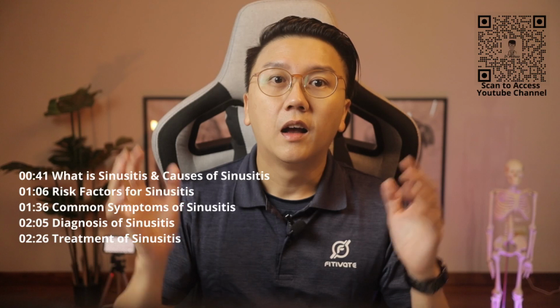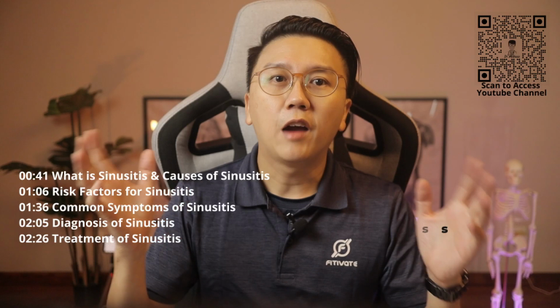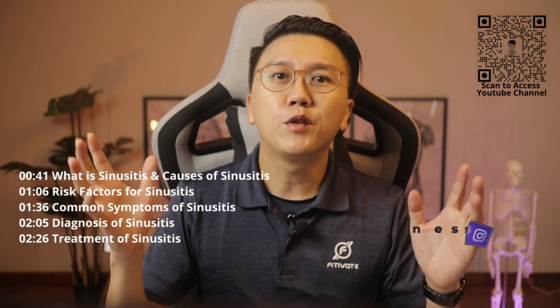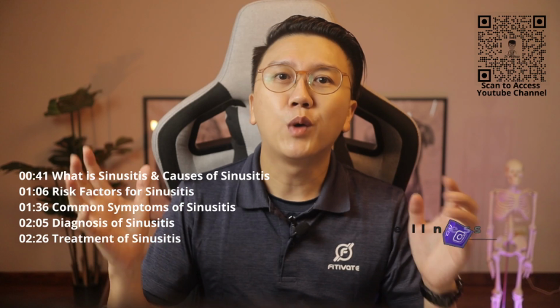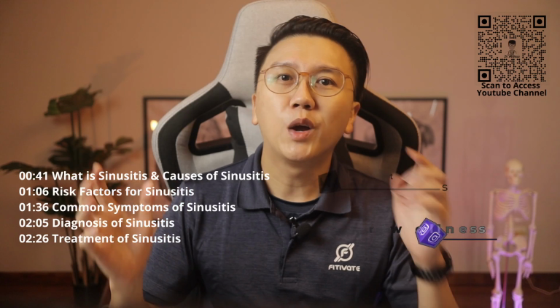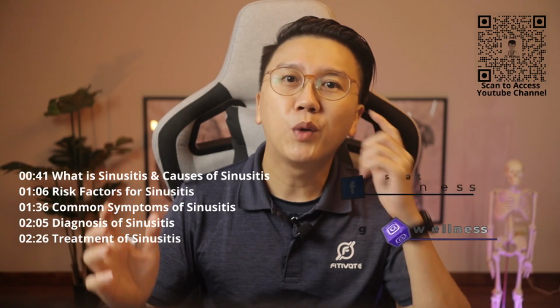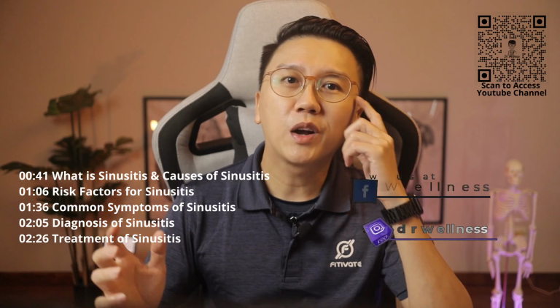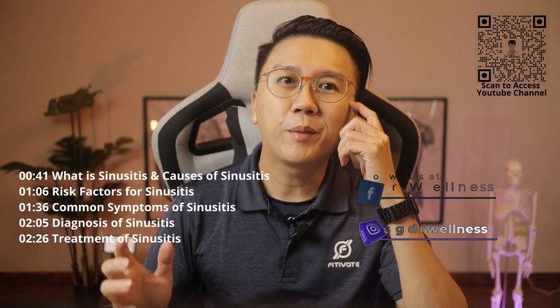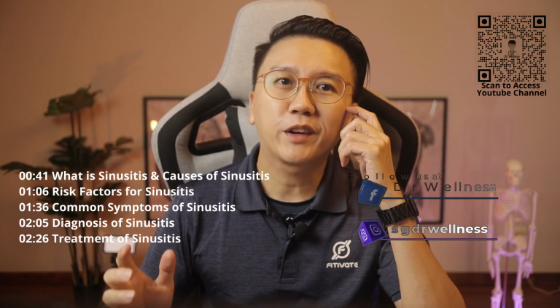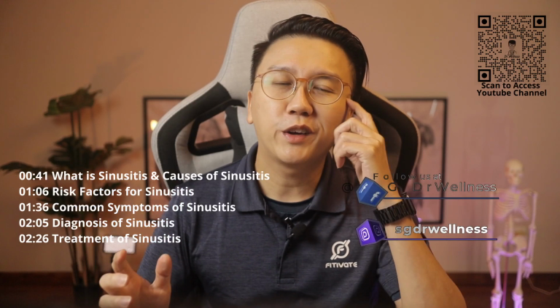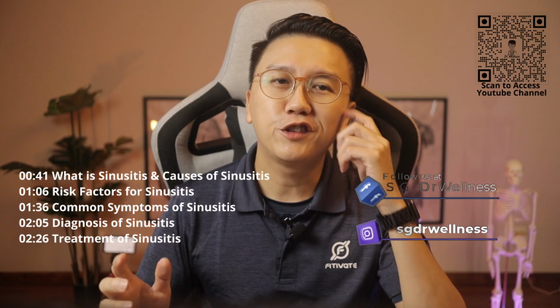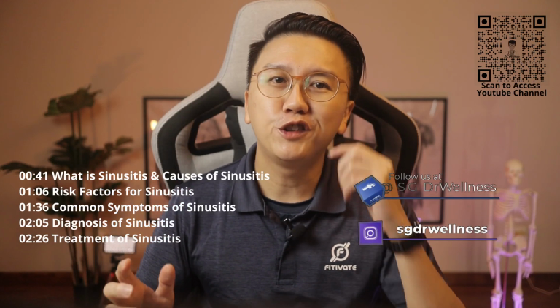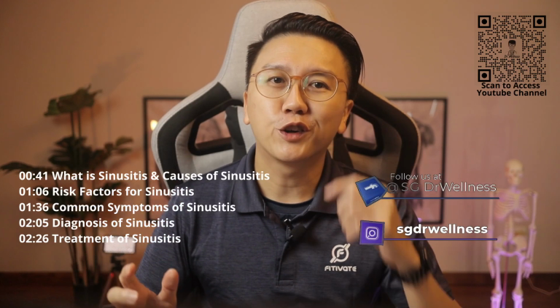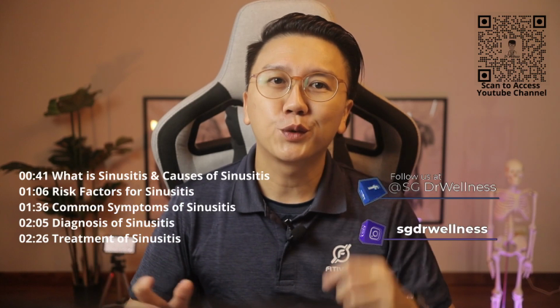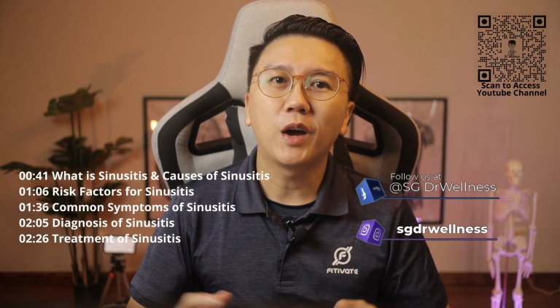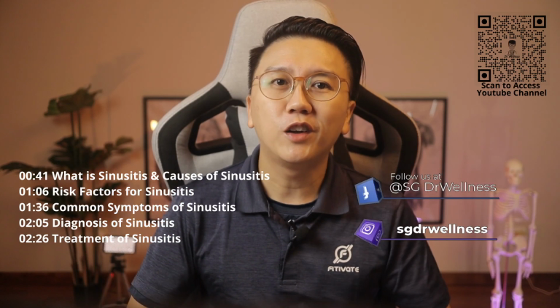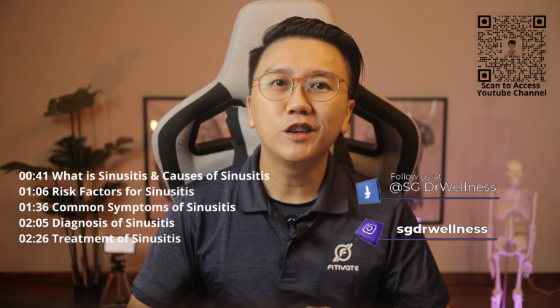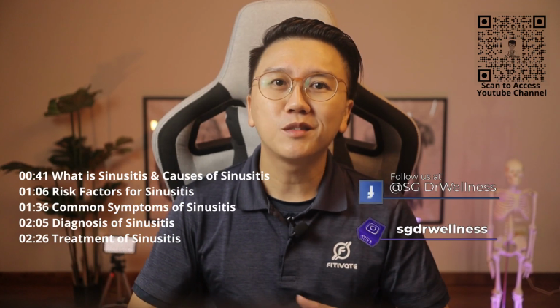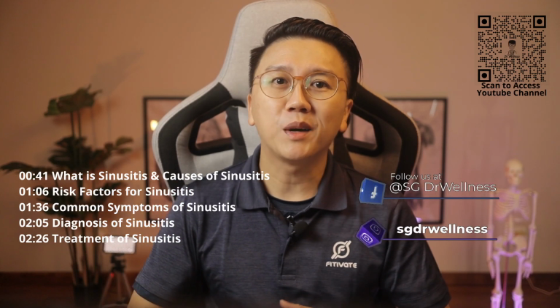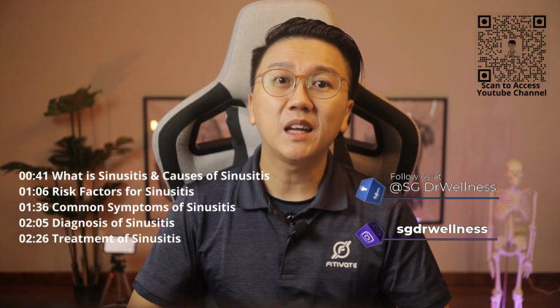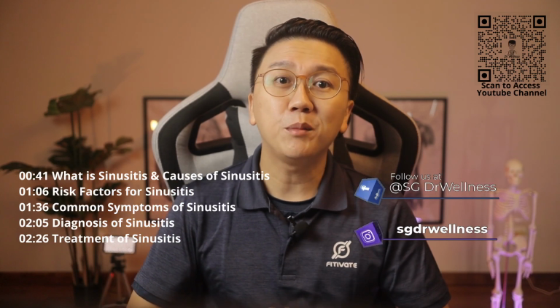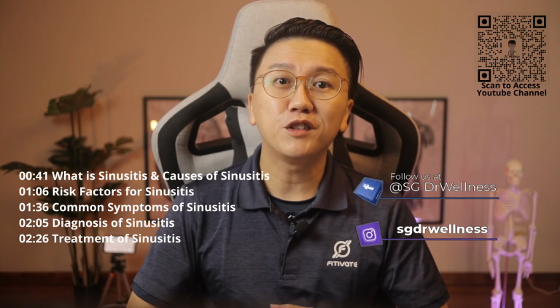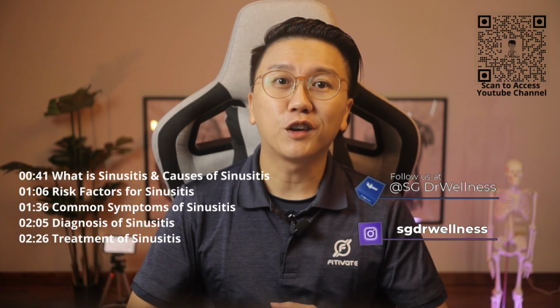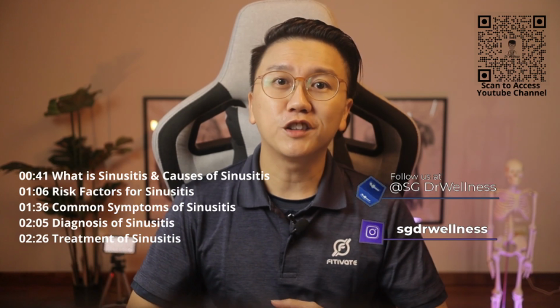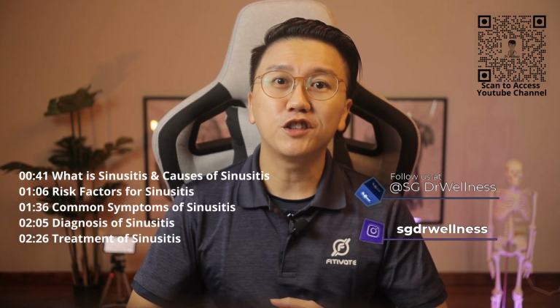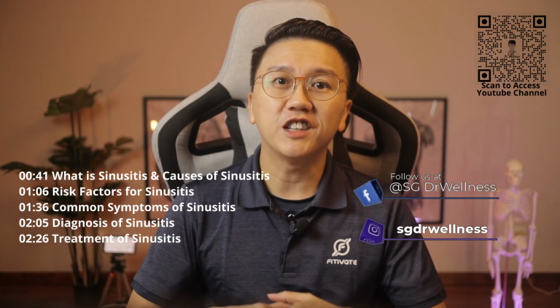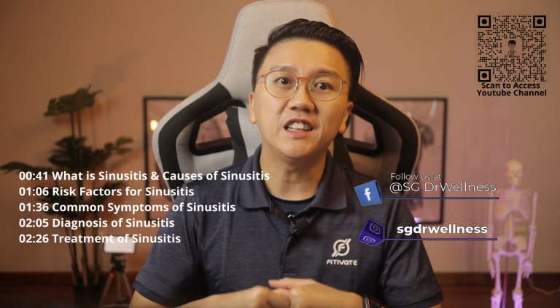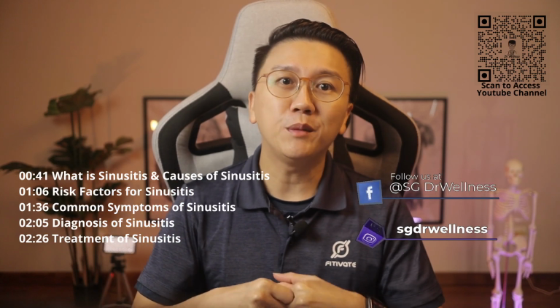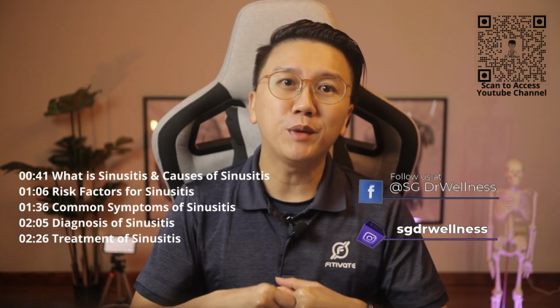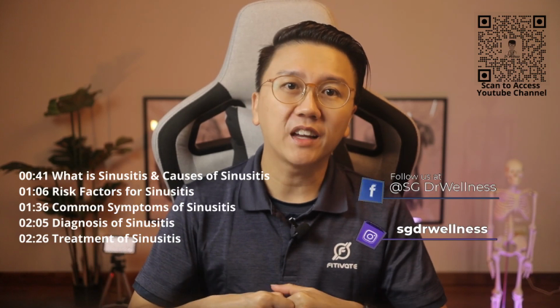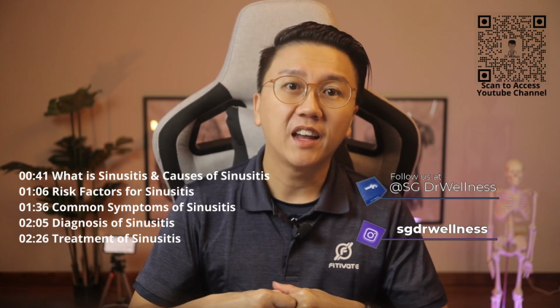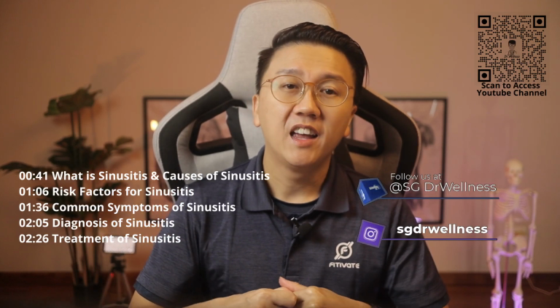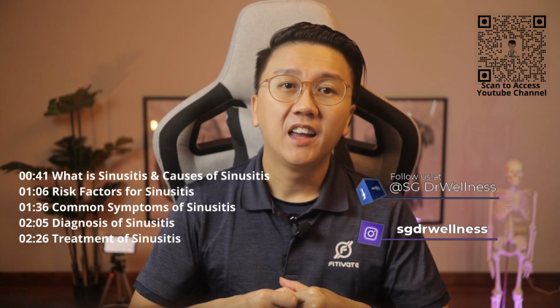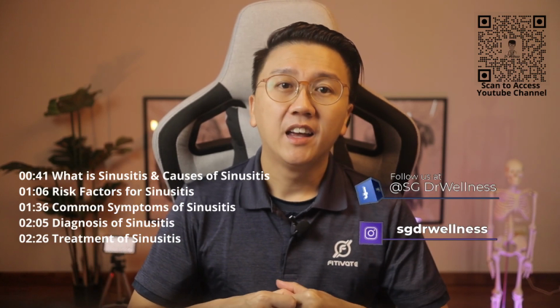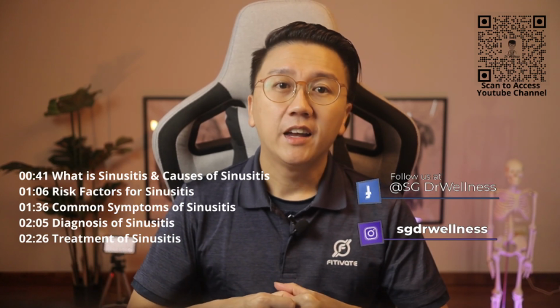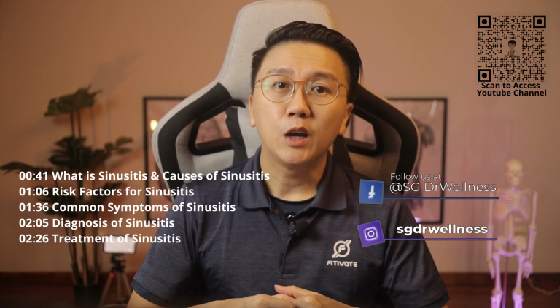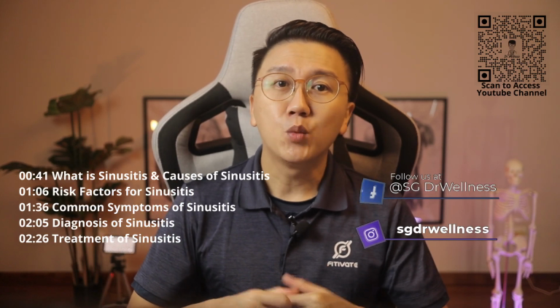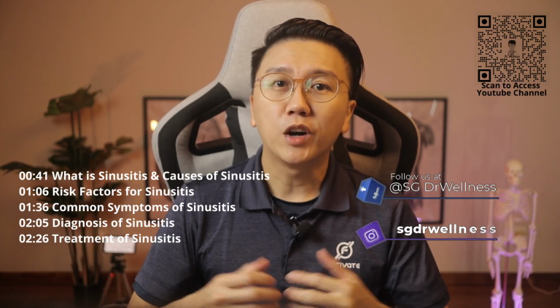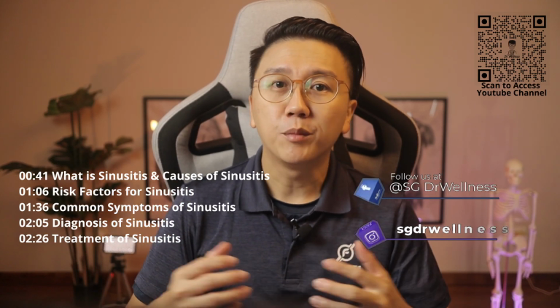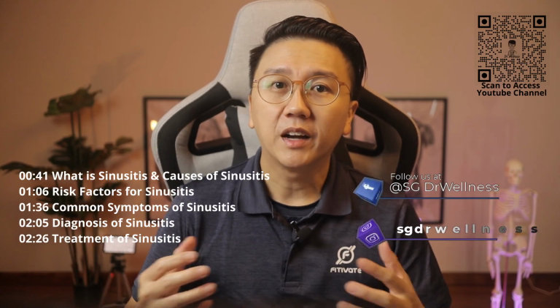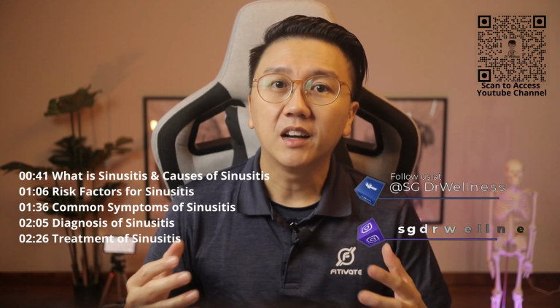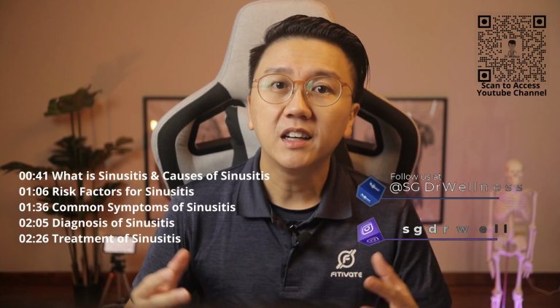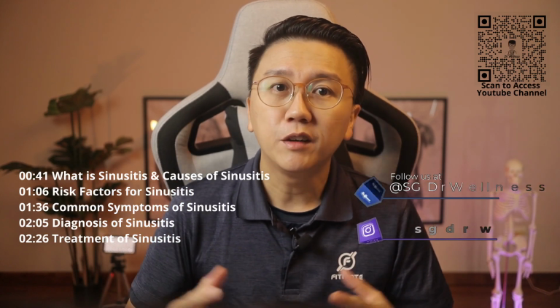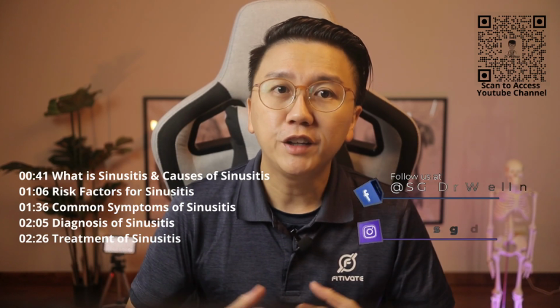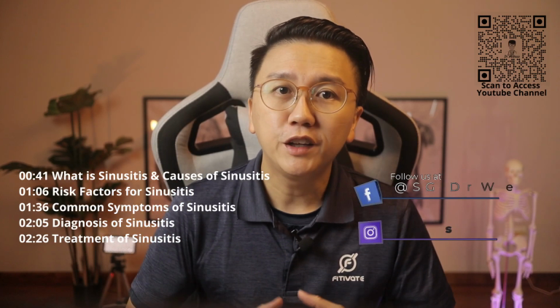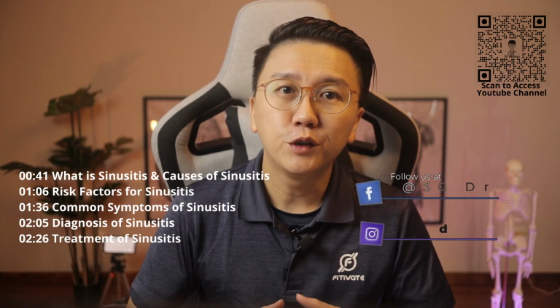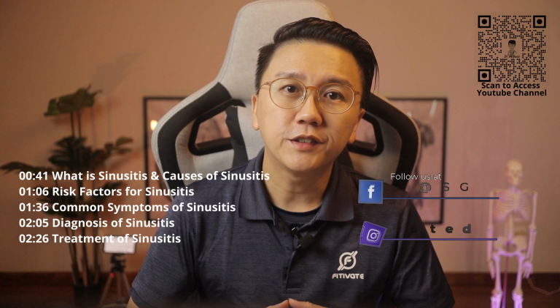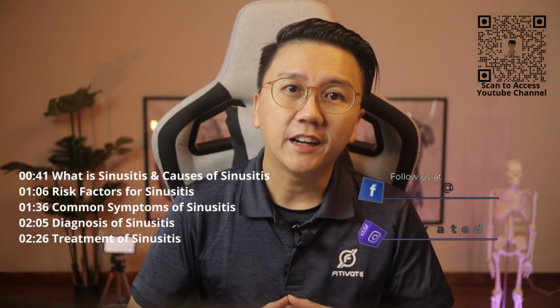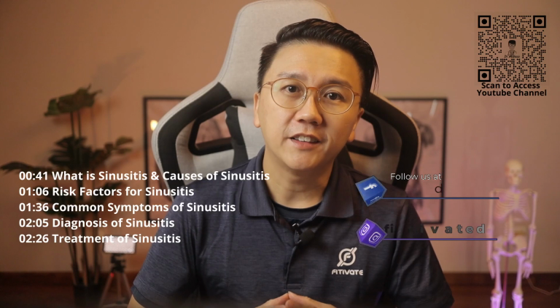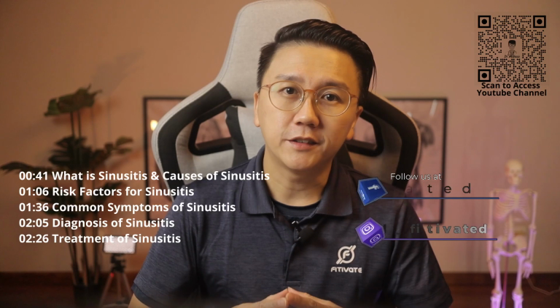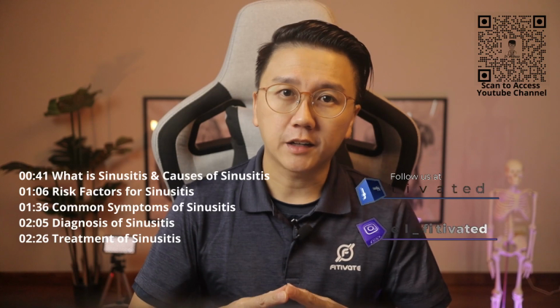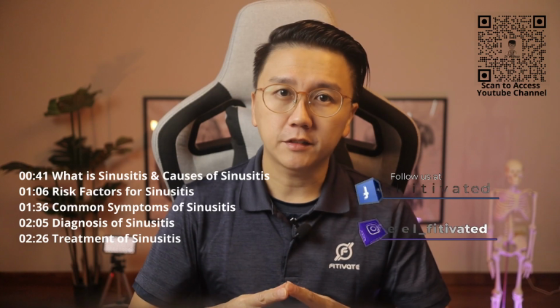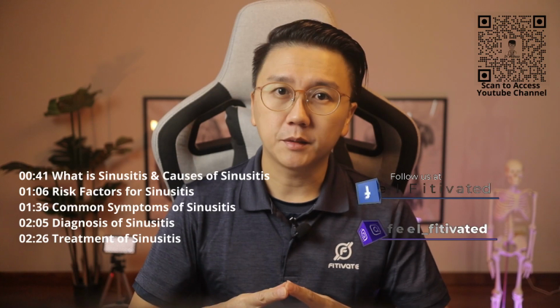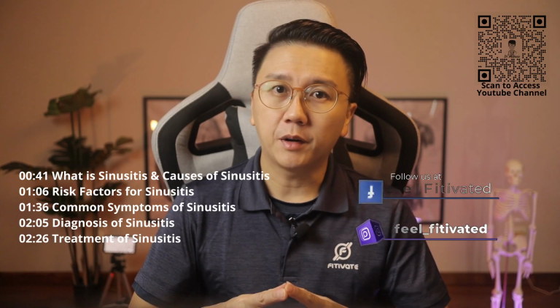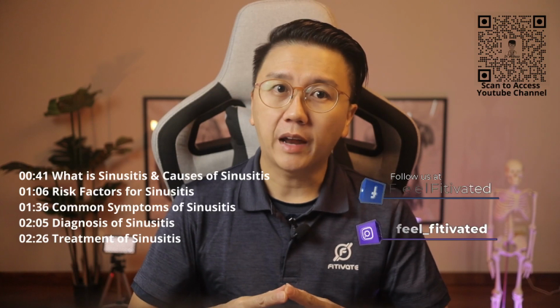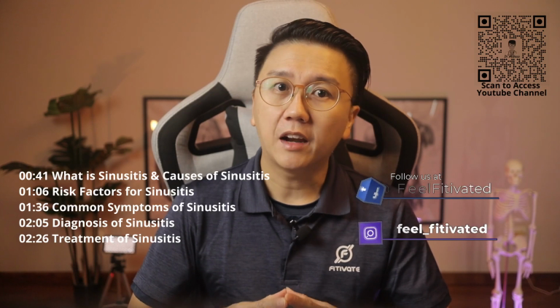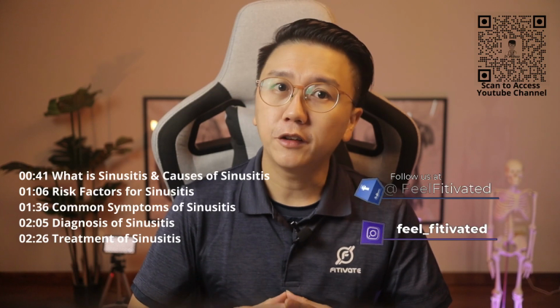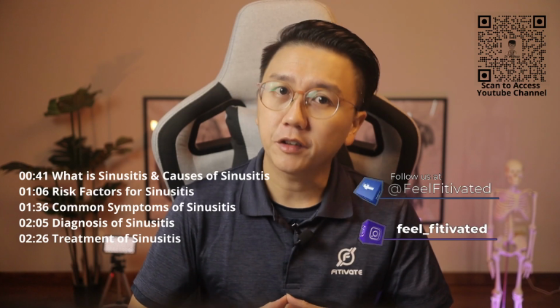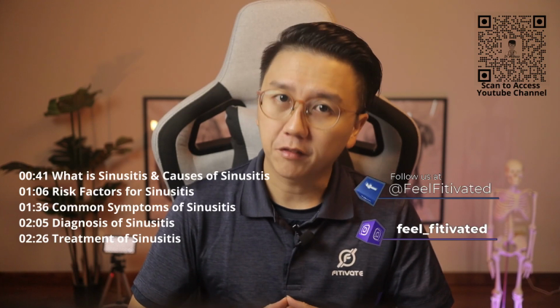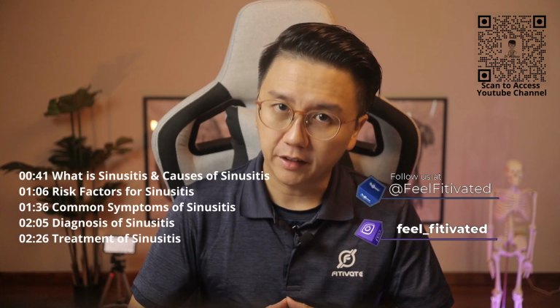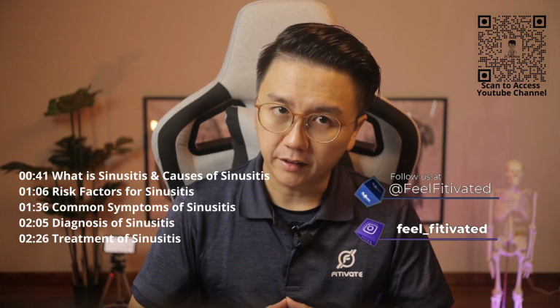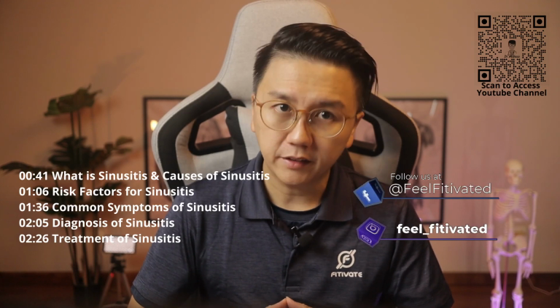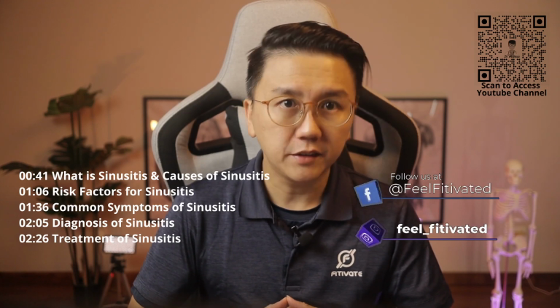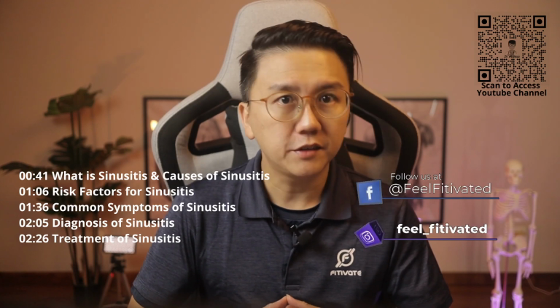Hi everyone, welcome back to SG Doctor Wellness. My name is Dr. Chen Yiming. In one of my earlier videos, I discussed about allergic rhinitis.